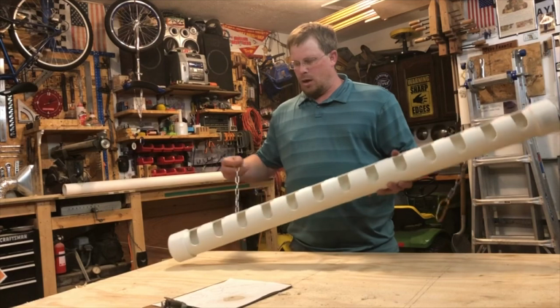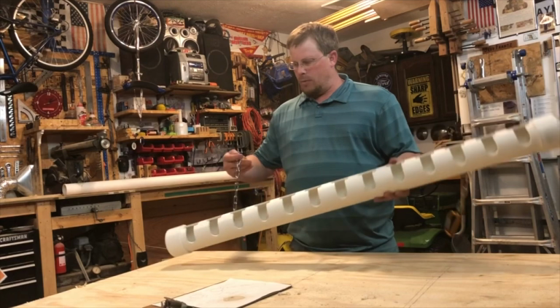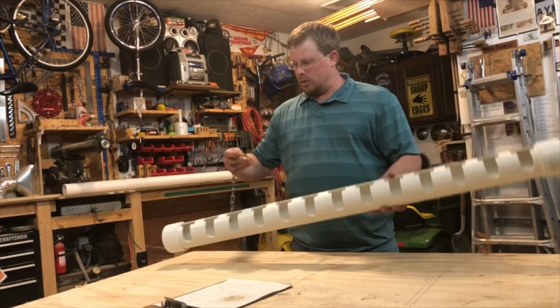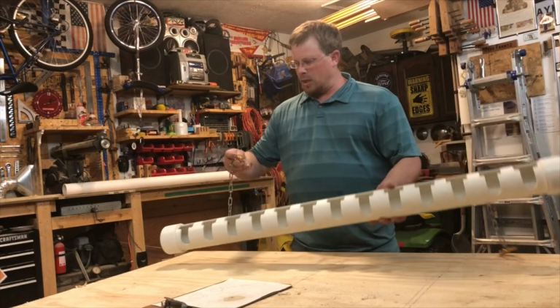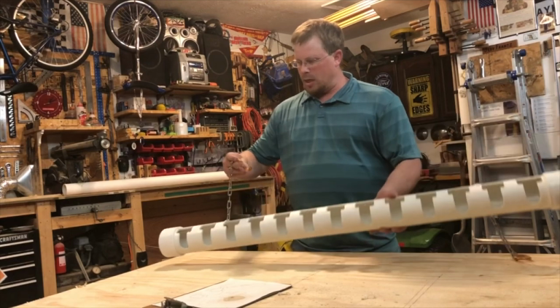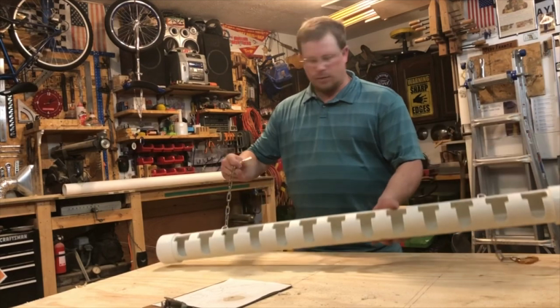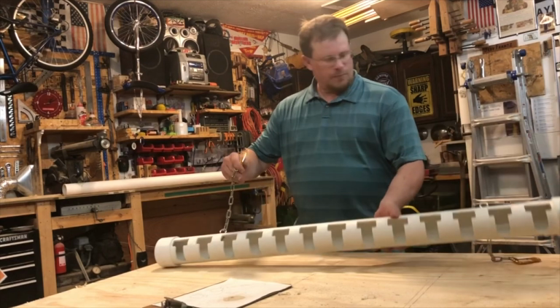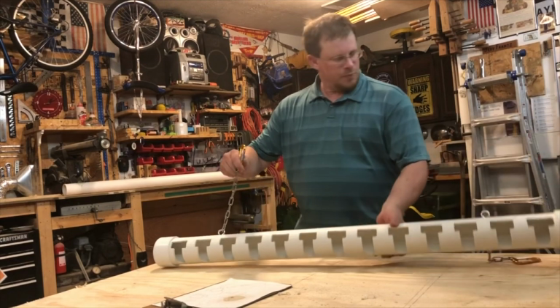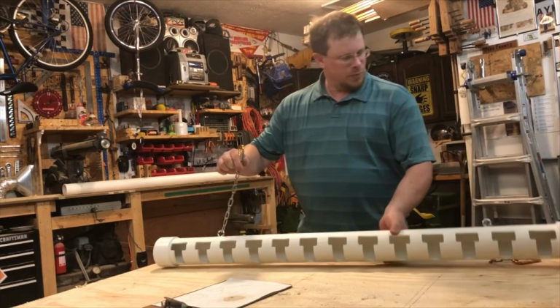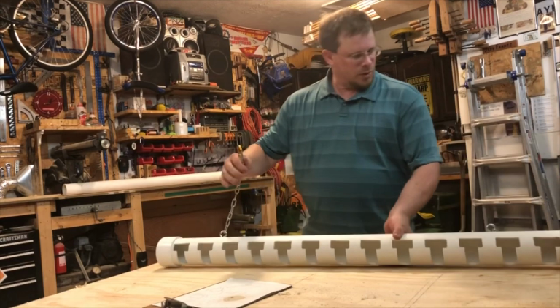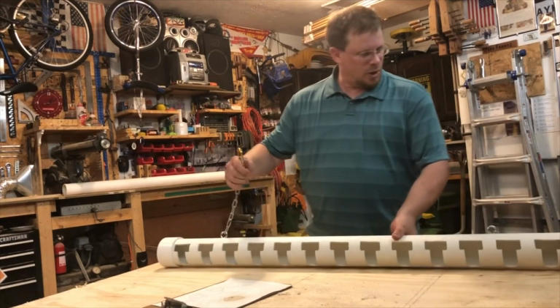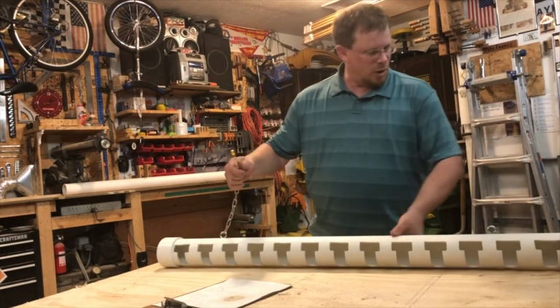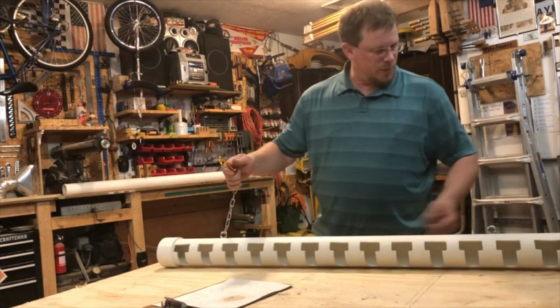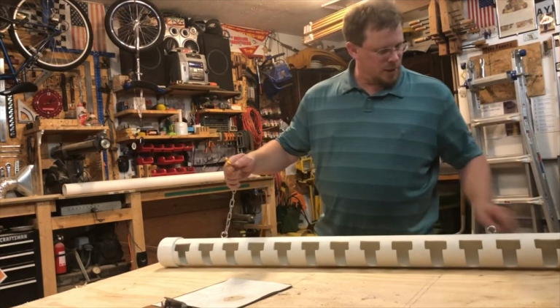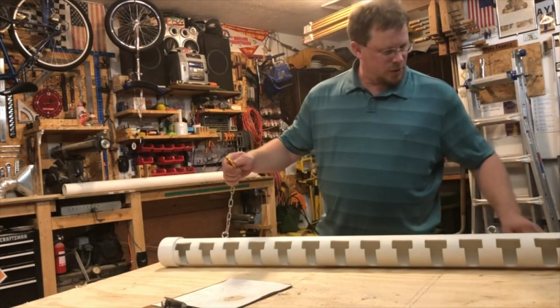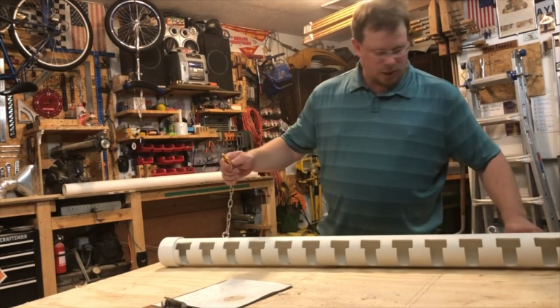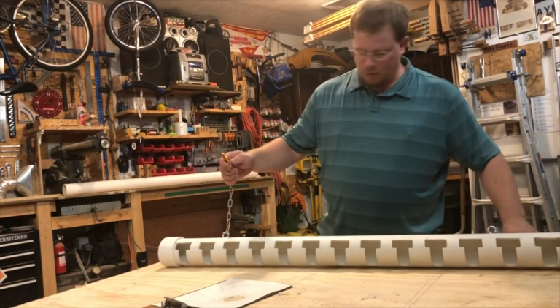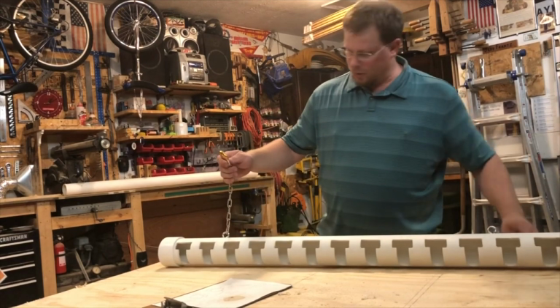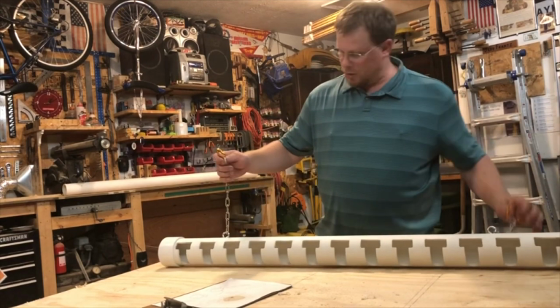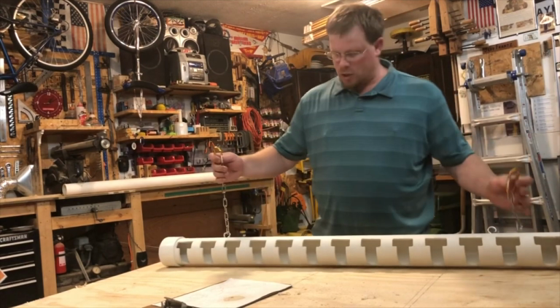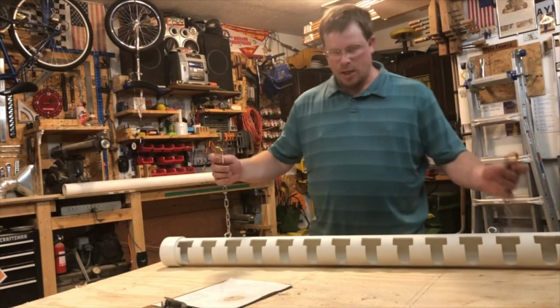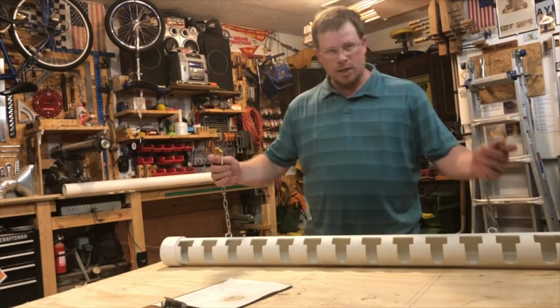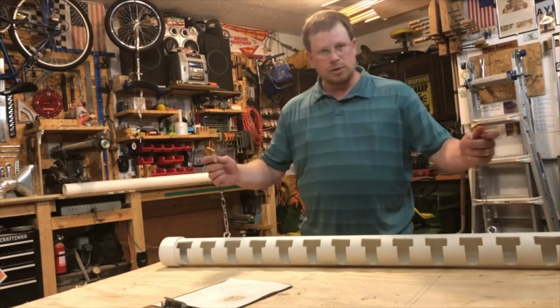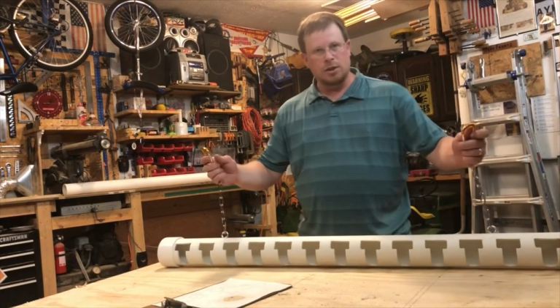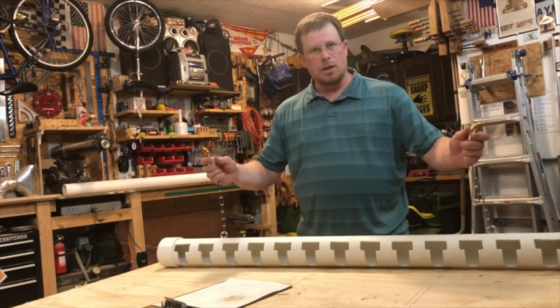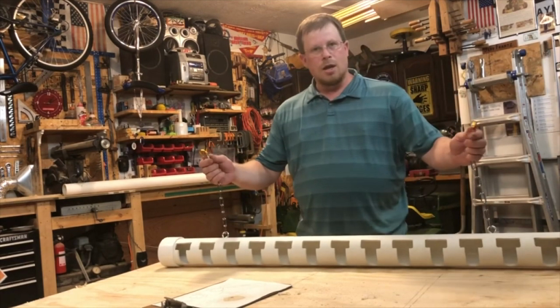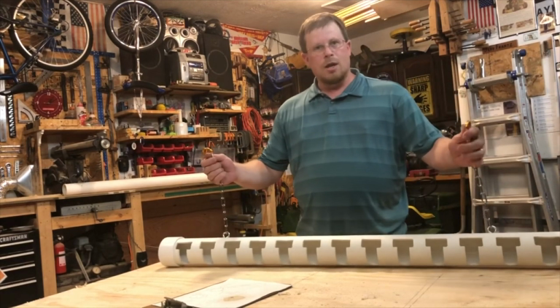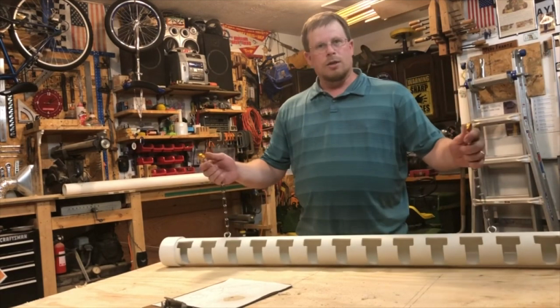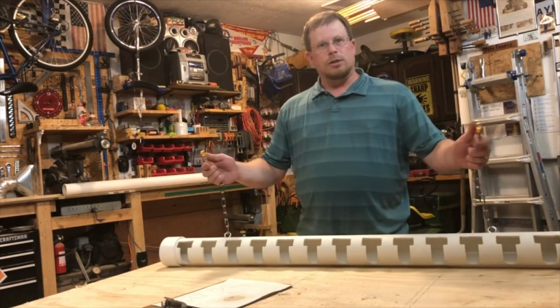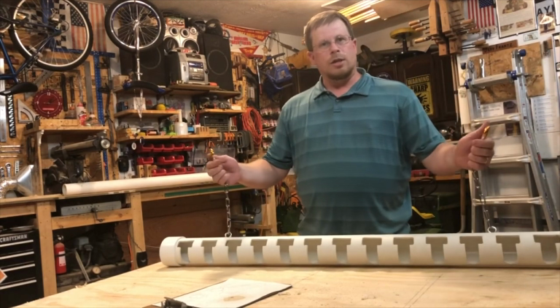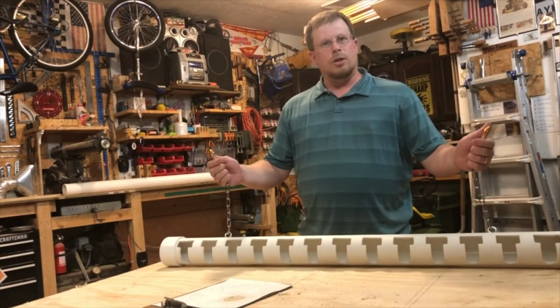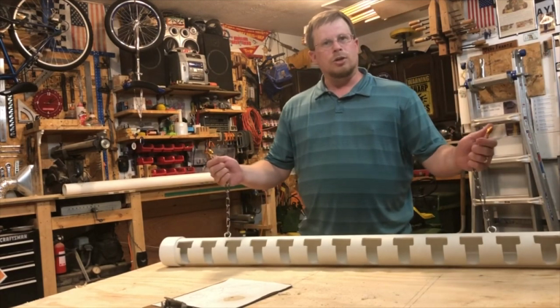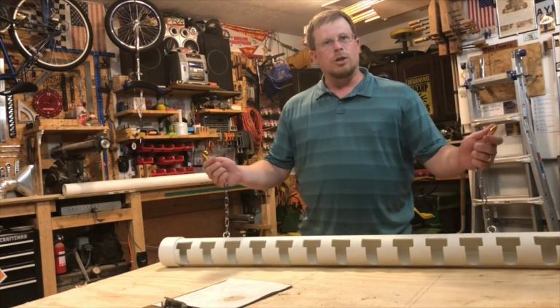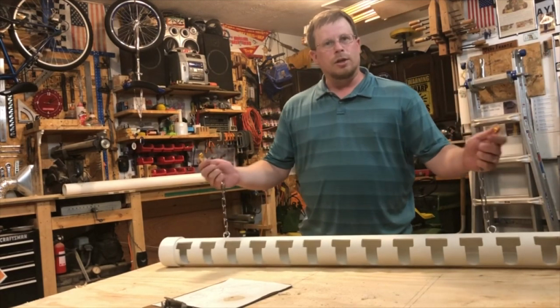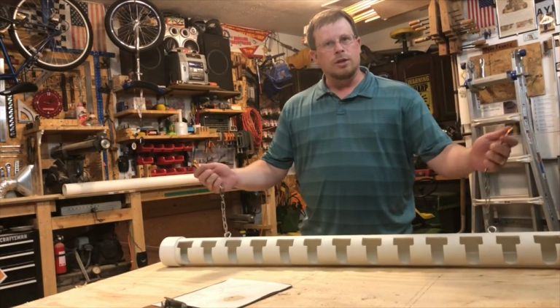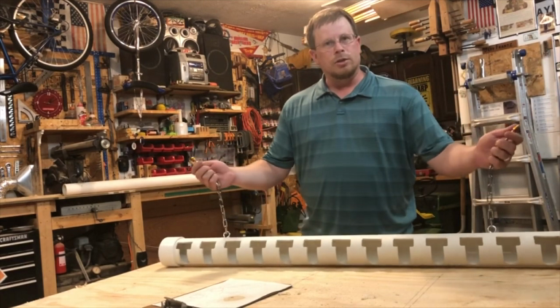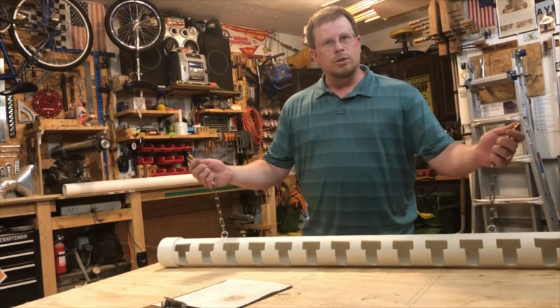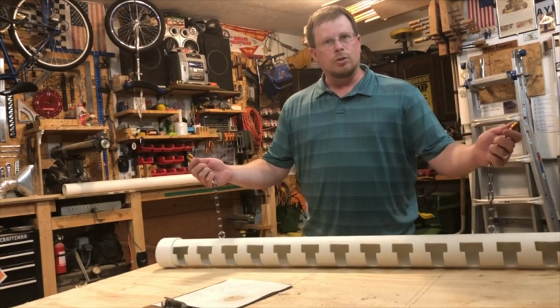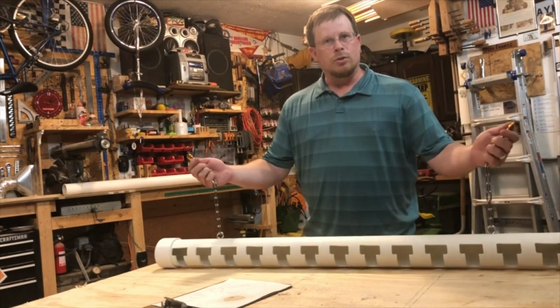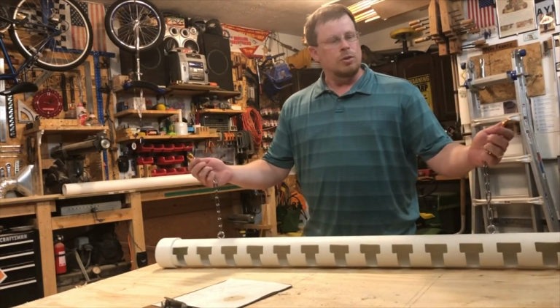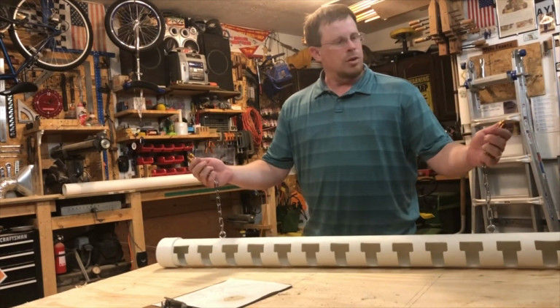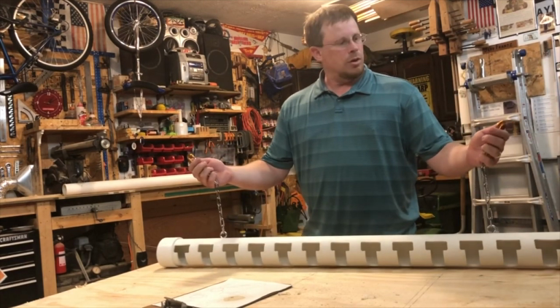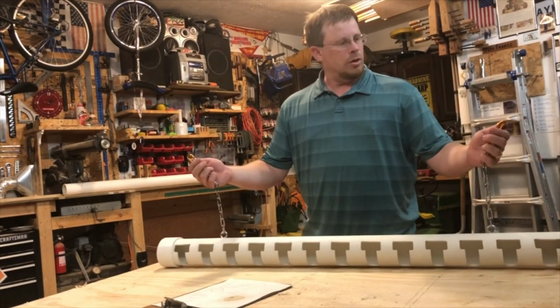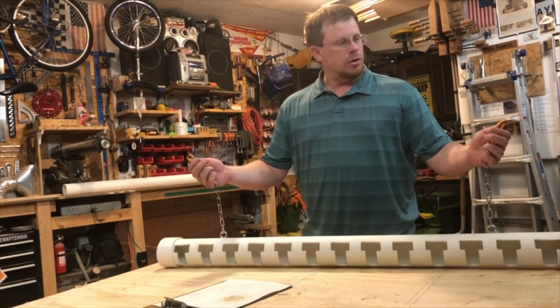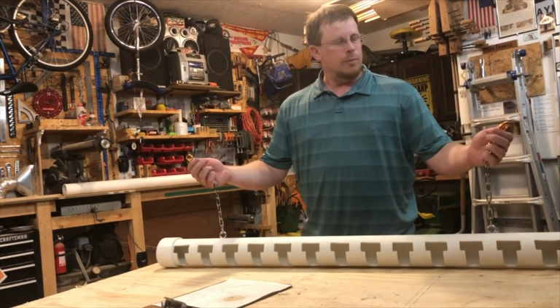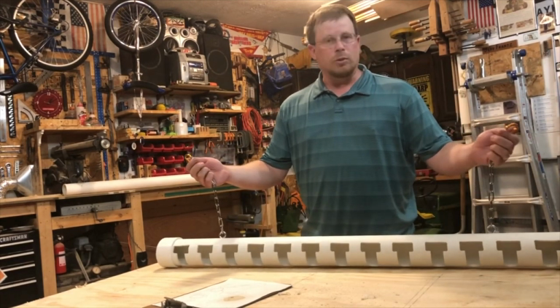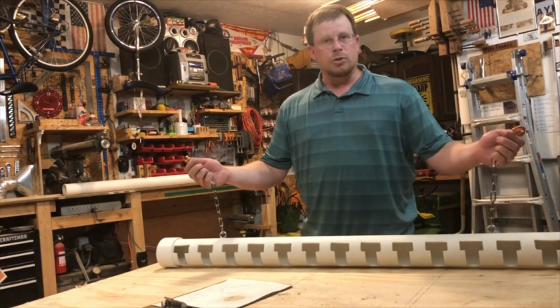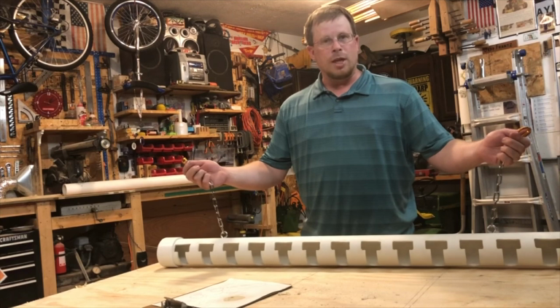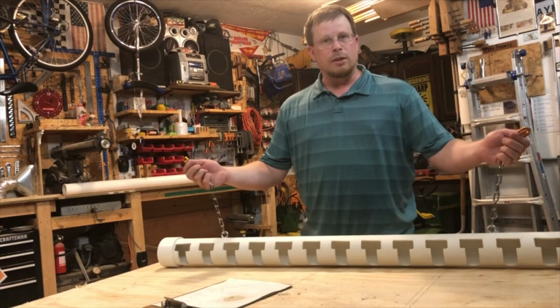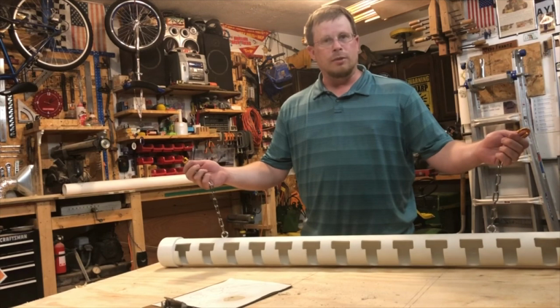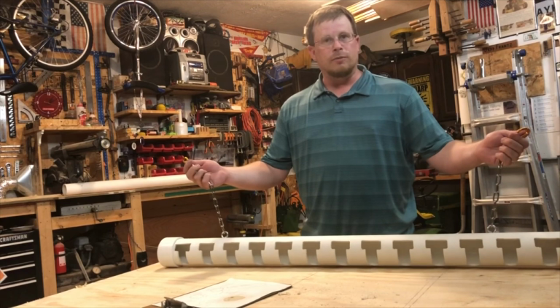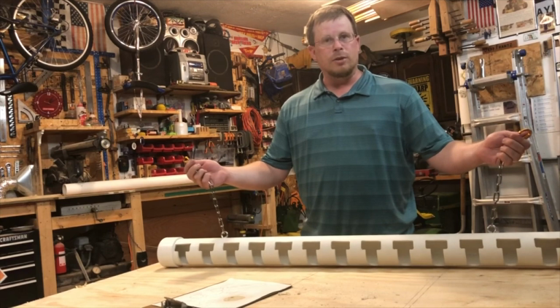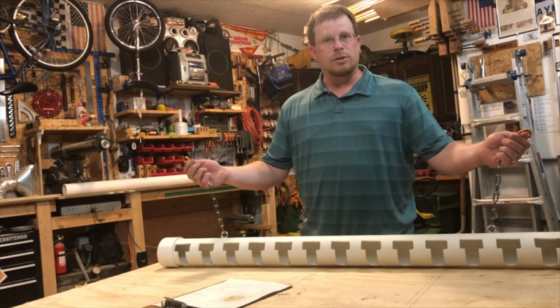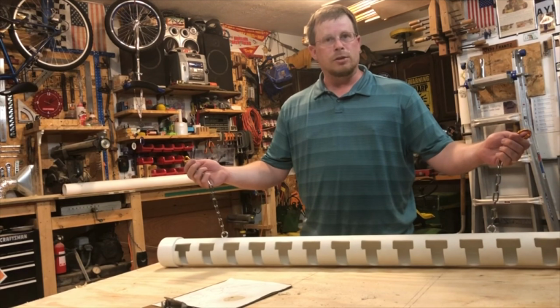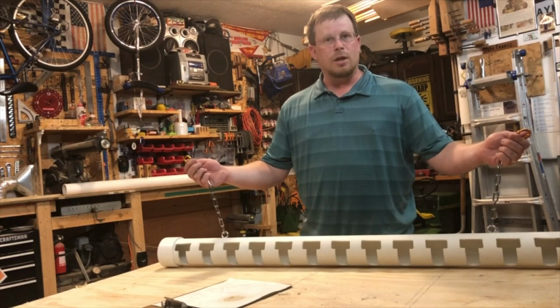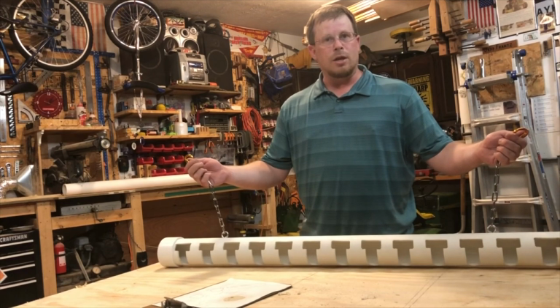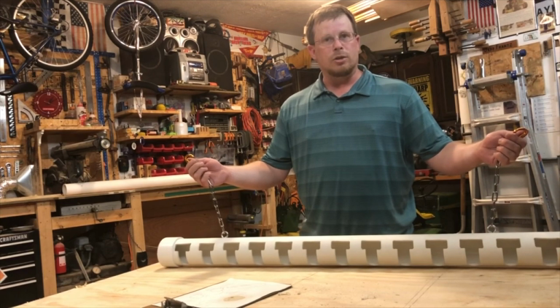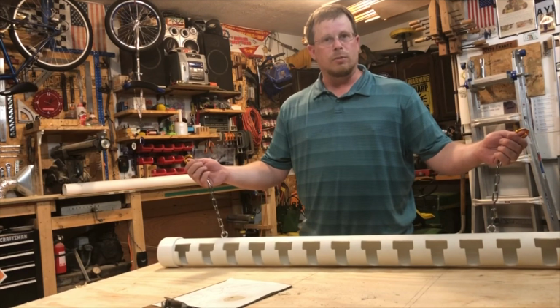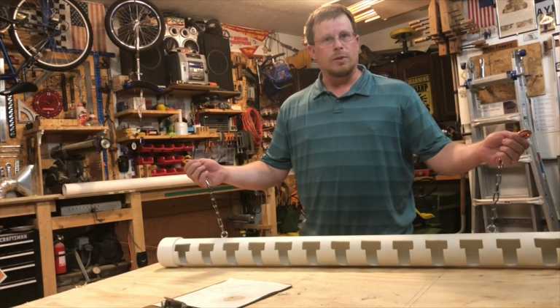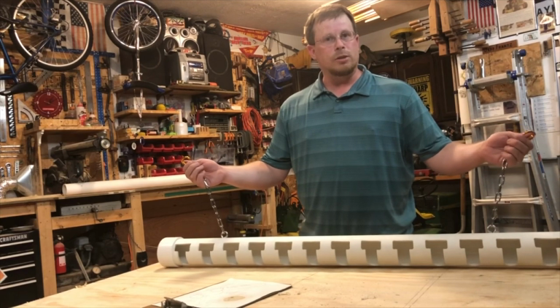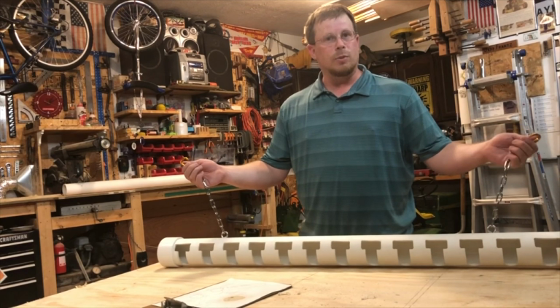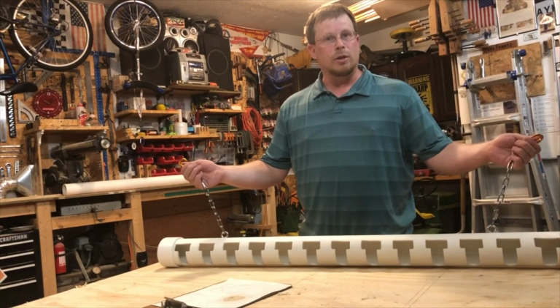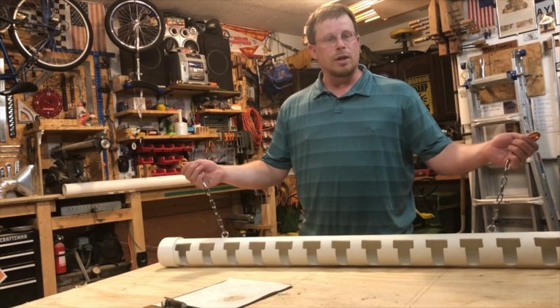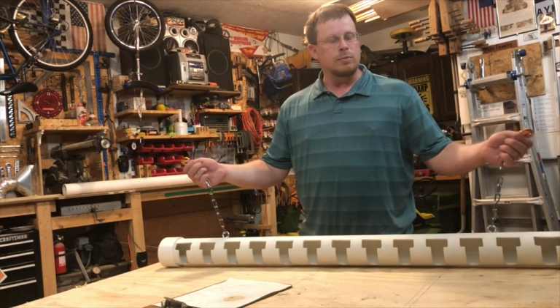It's got carabiners here with these chains. This allows you to hook into your typical chain-link fence at your baseball games.